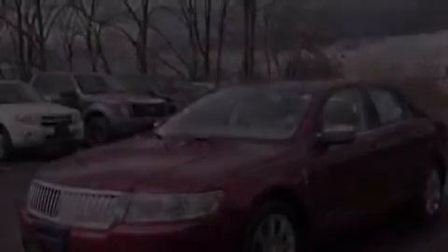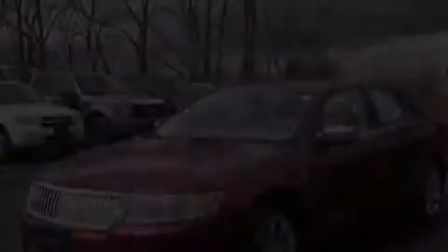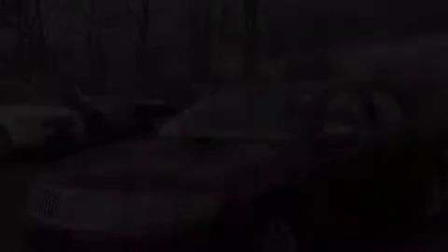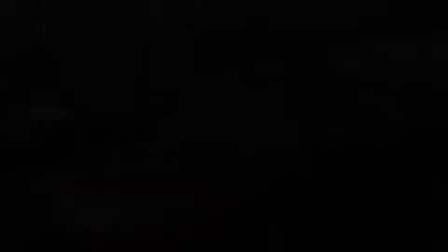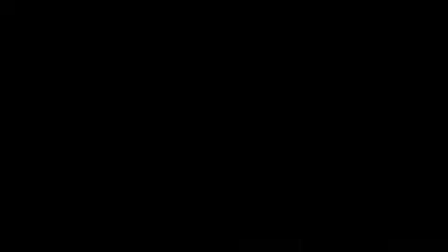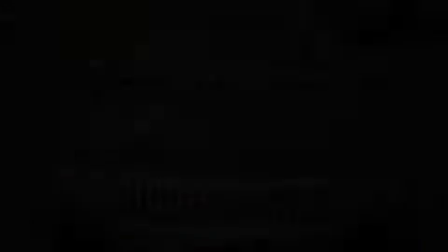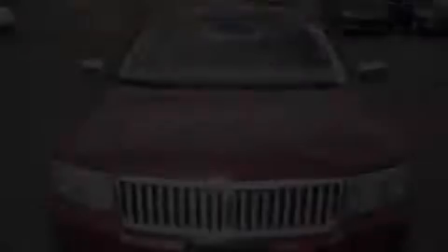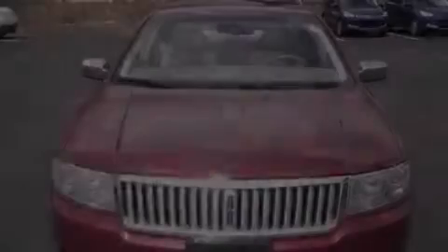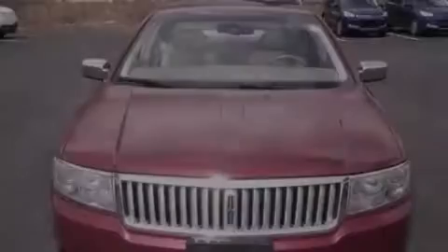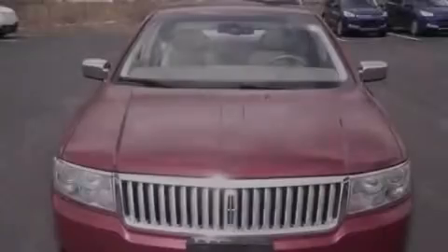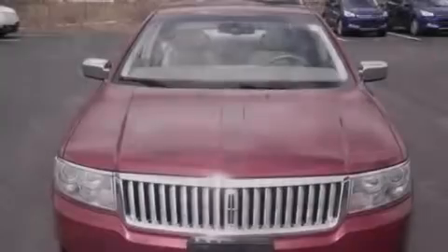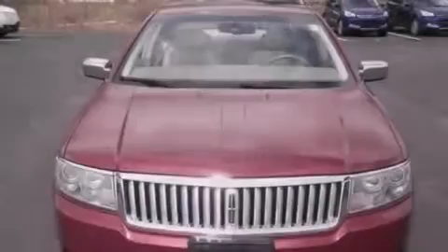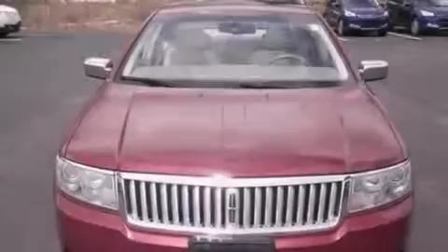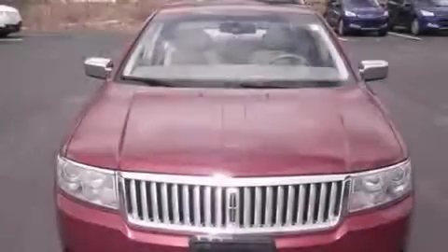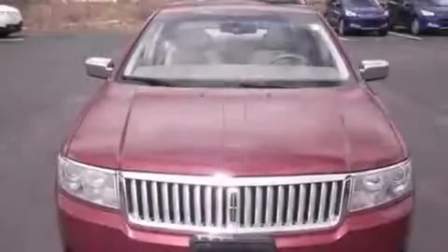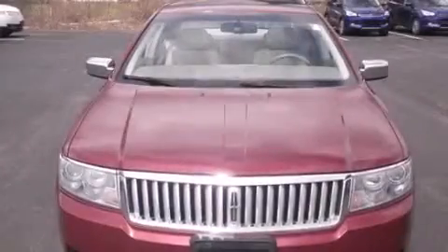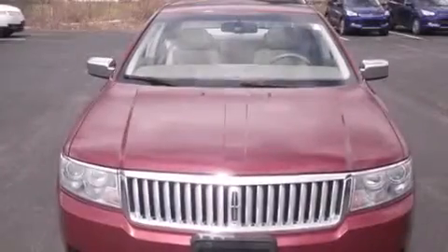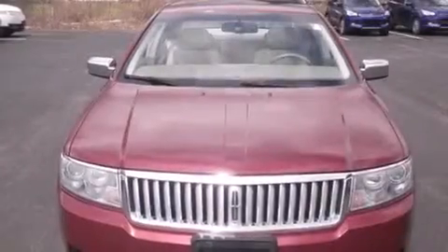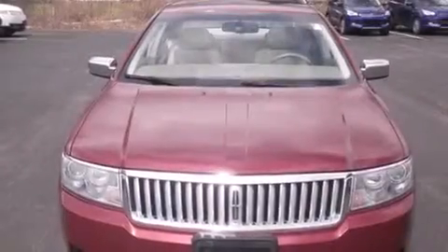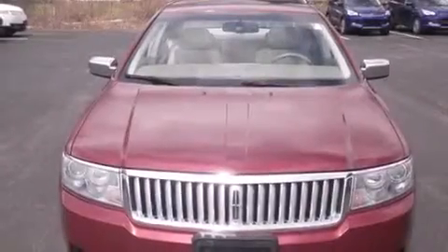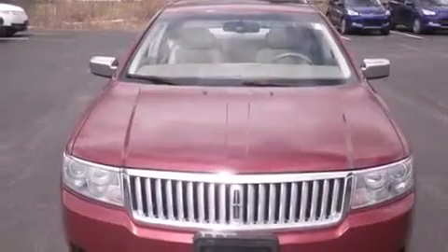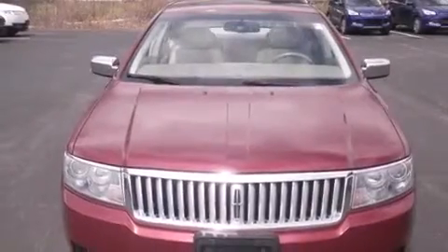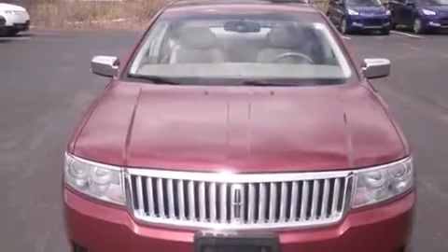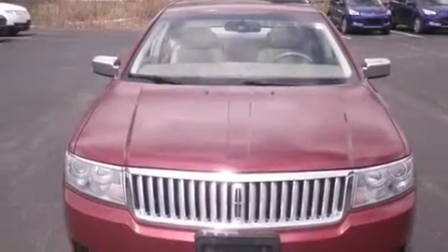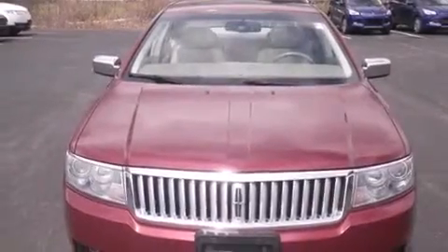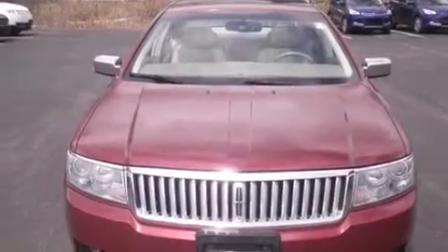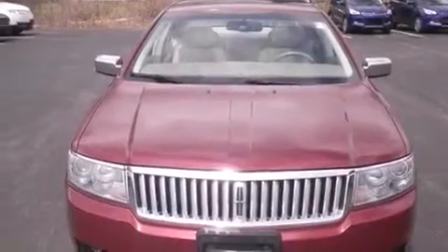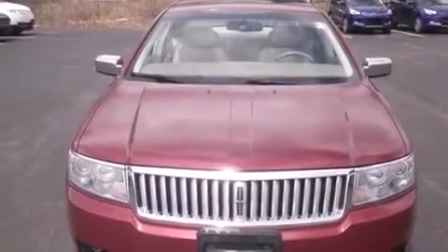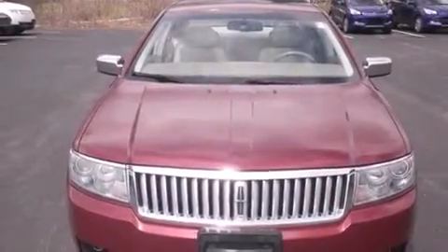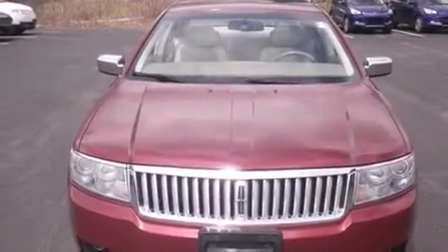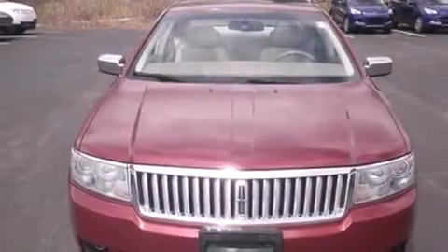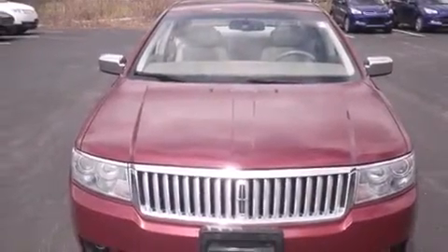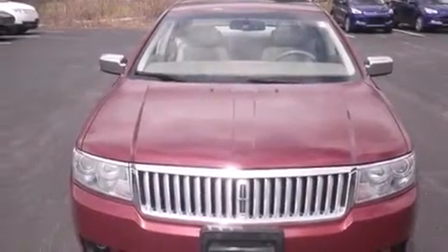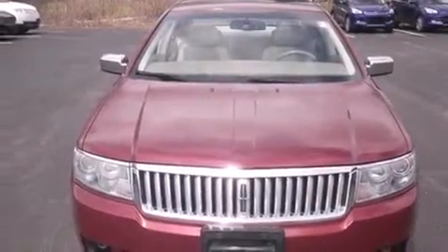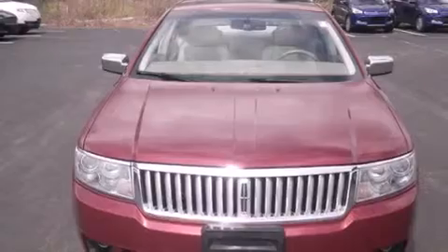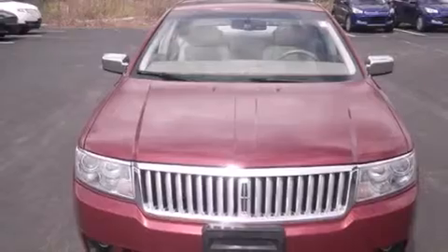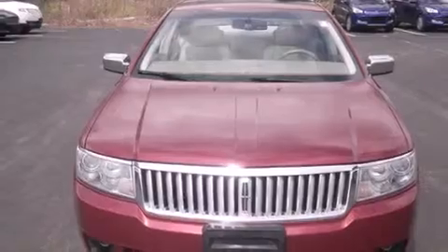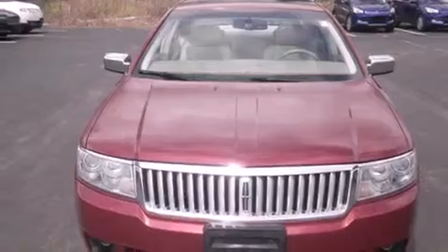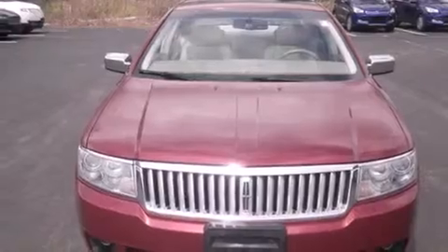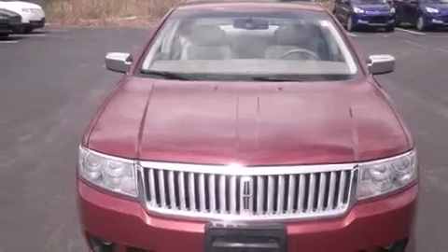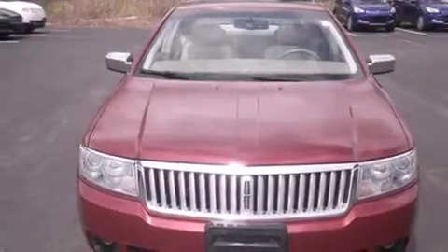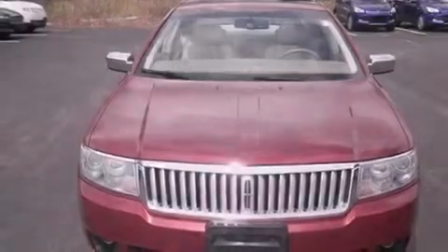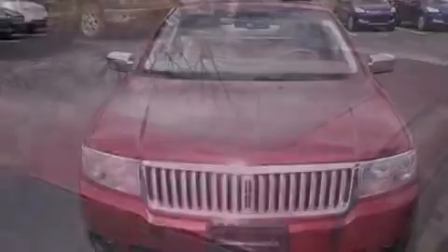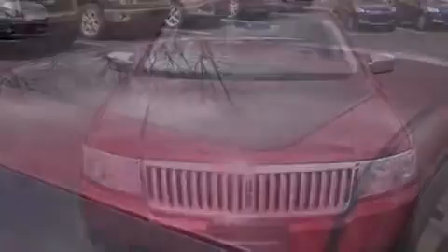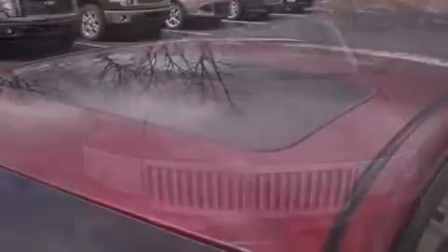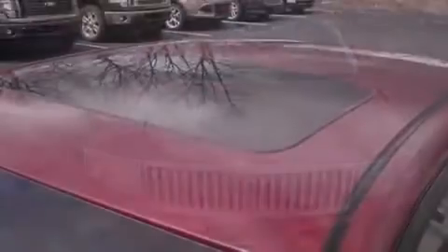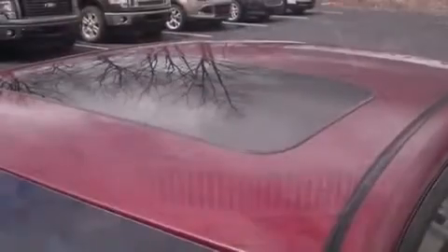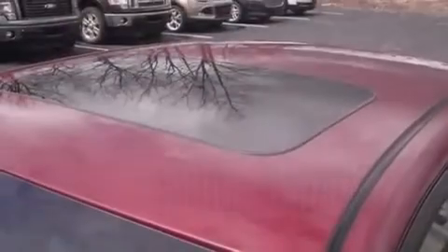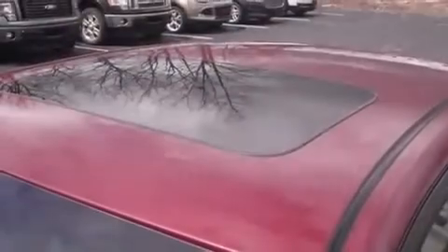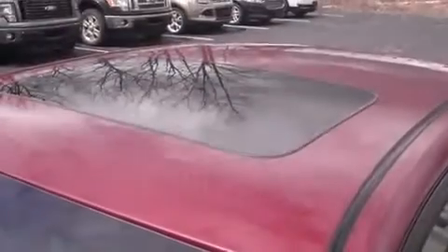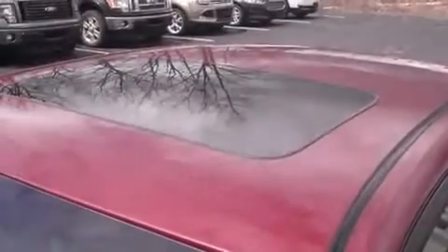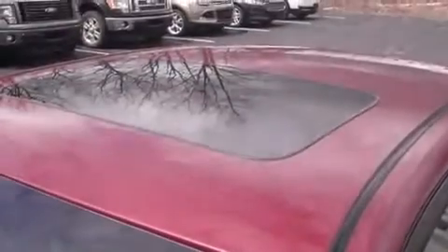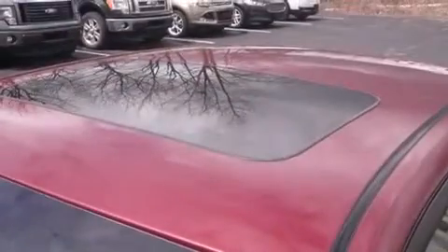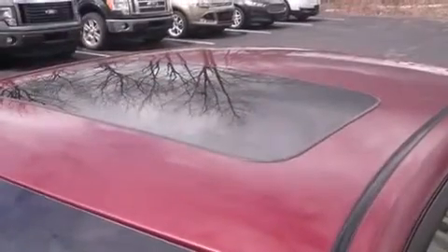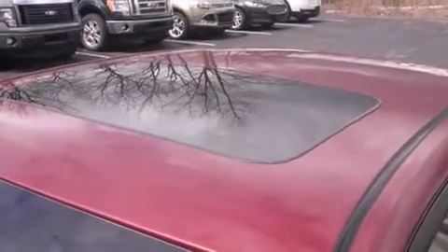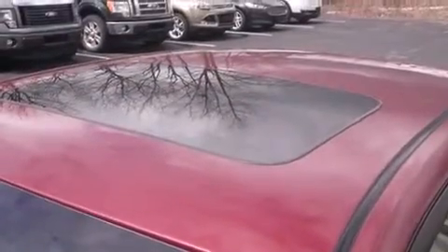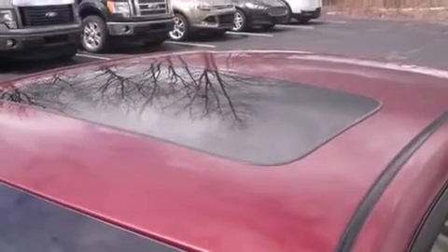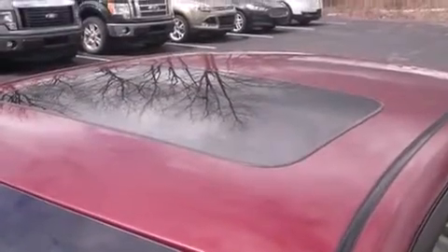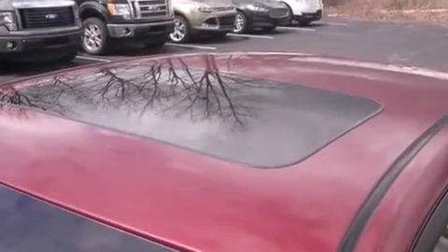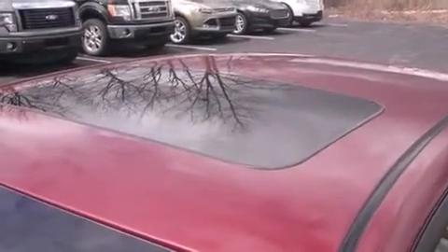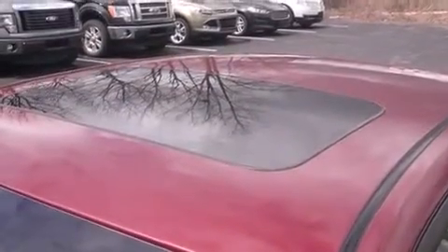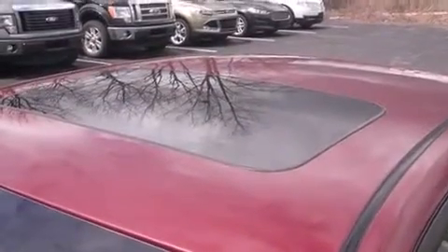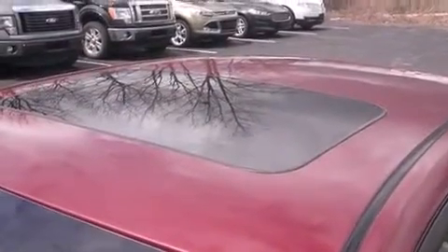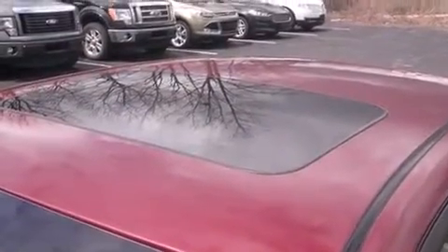Traction control, dusk-sensing headlights, and the heated seats can warm you up in seconds, keeping you and your passengers comfortable the whole trip.